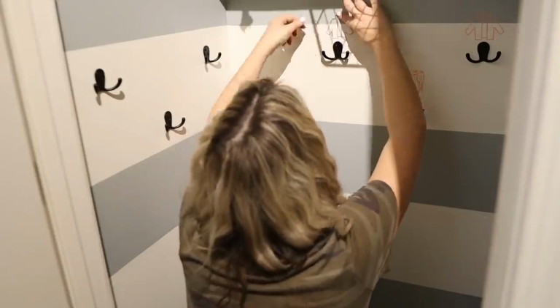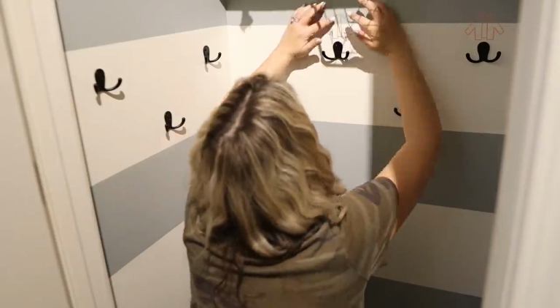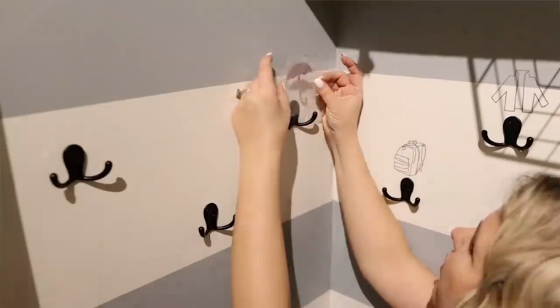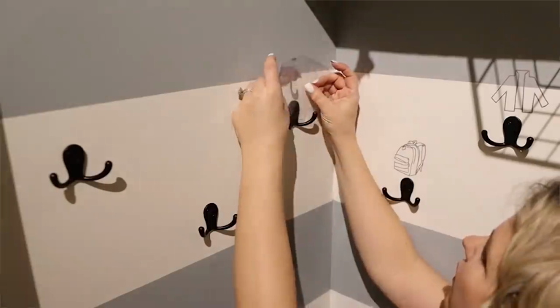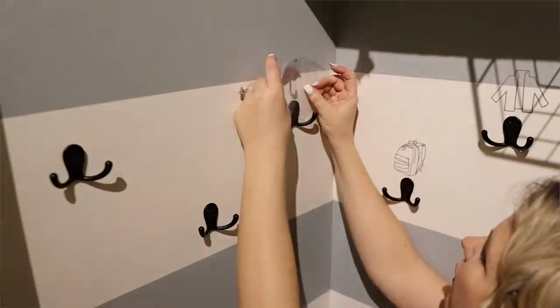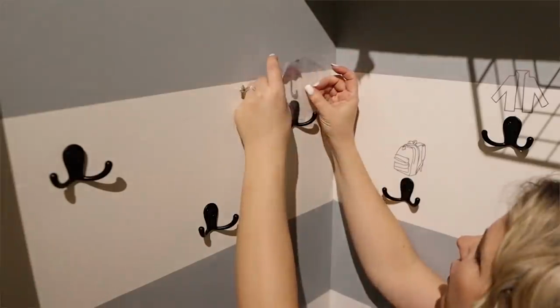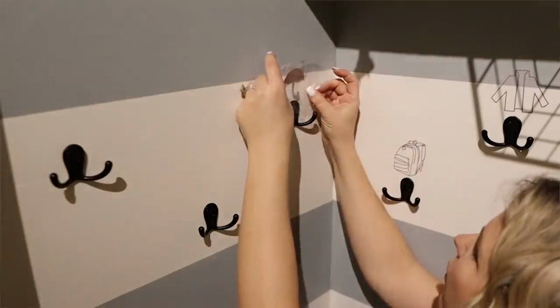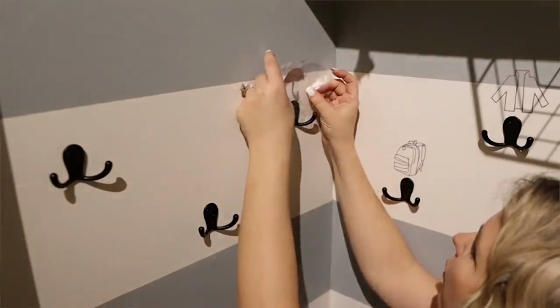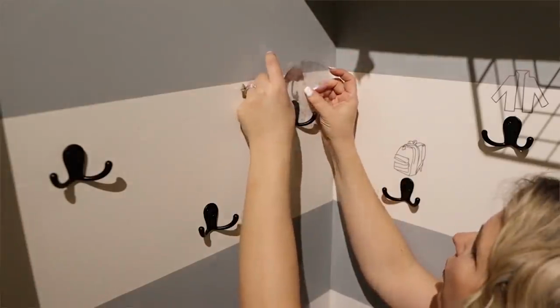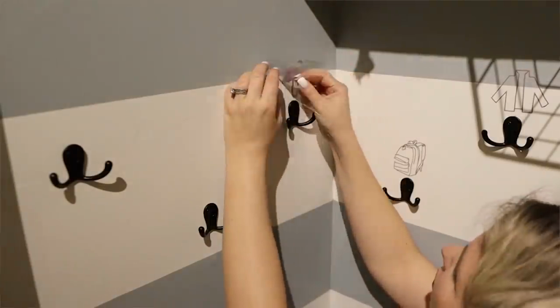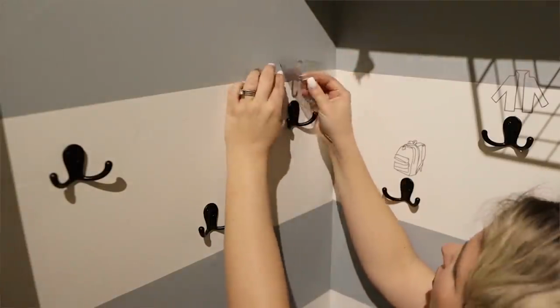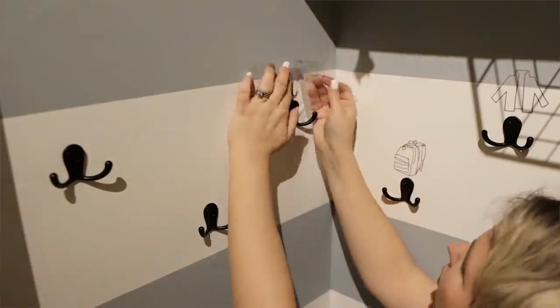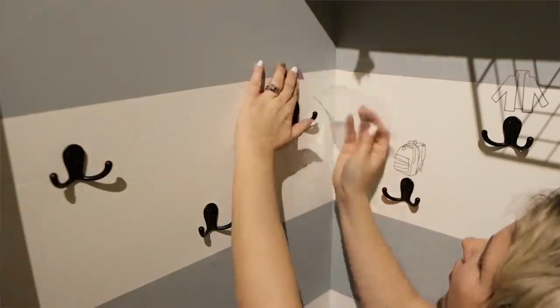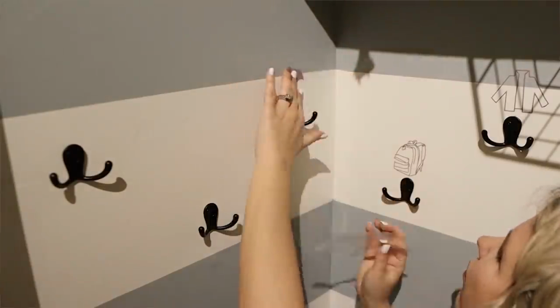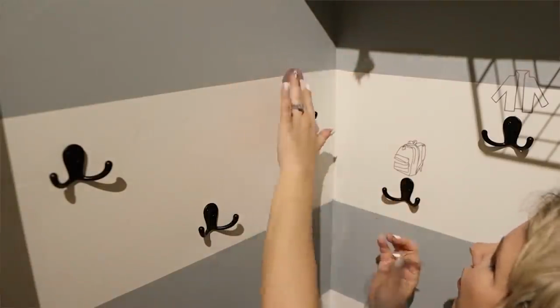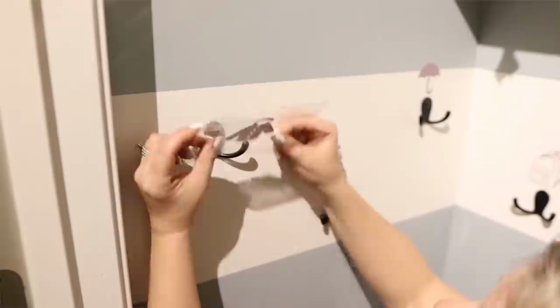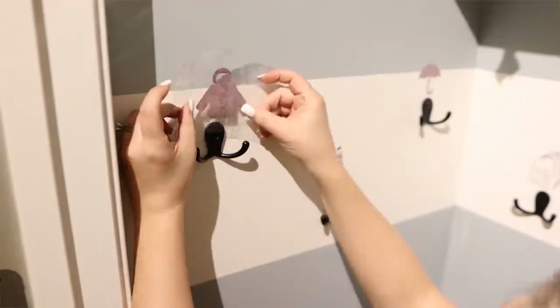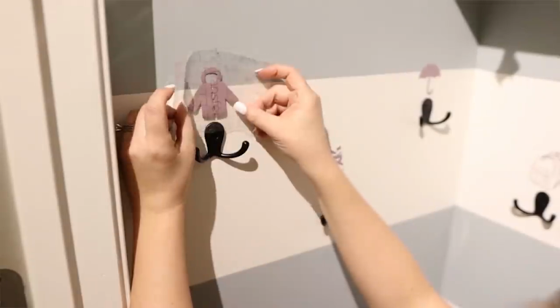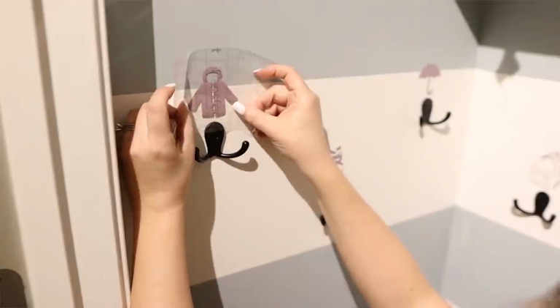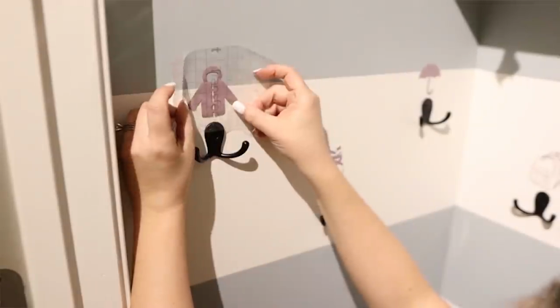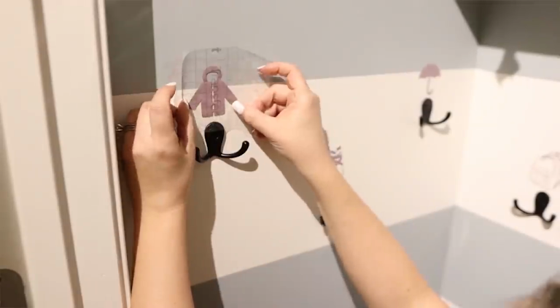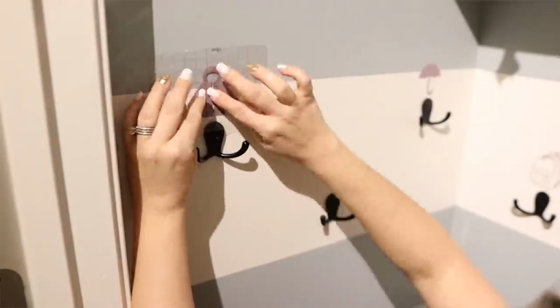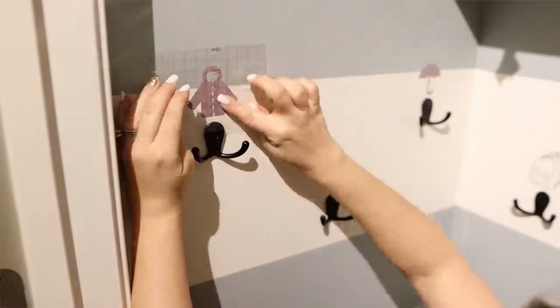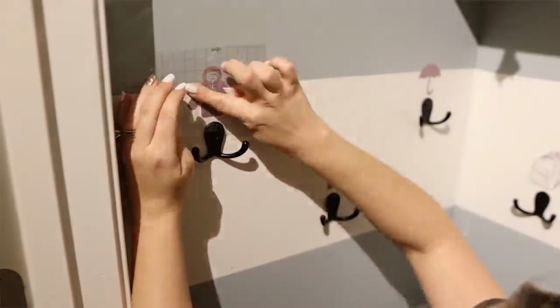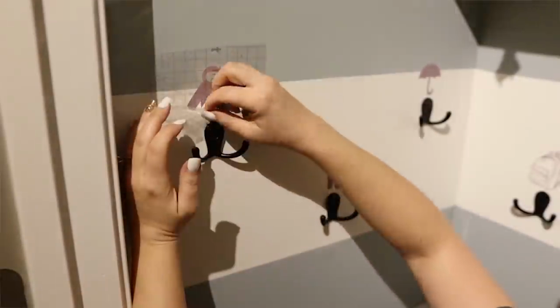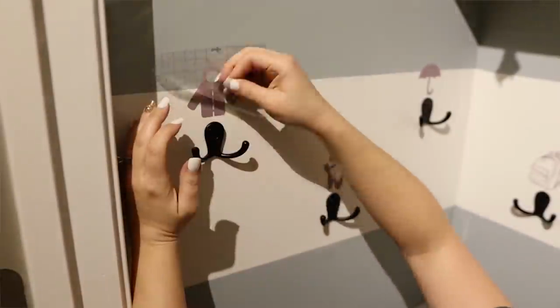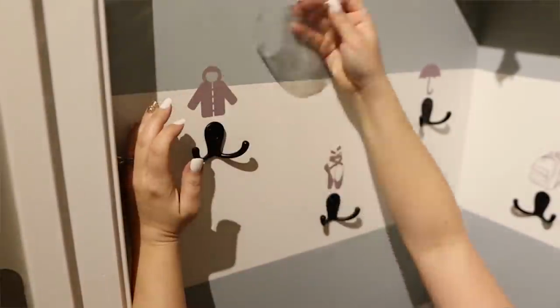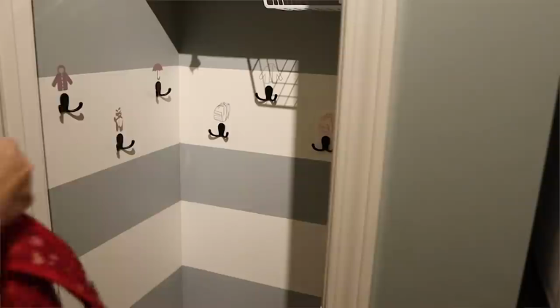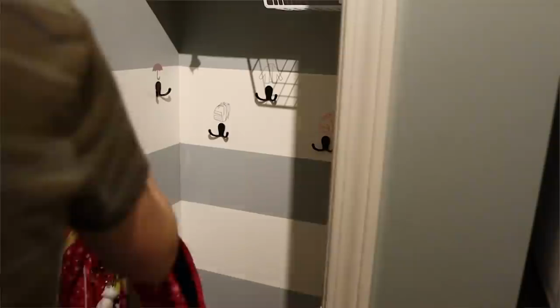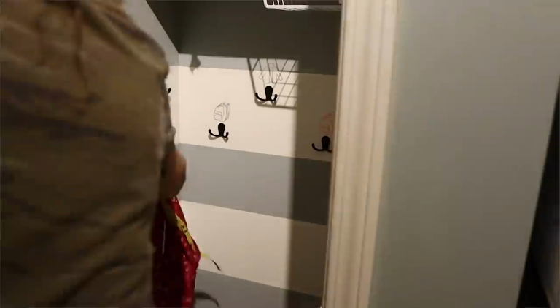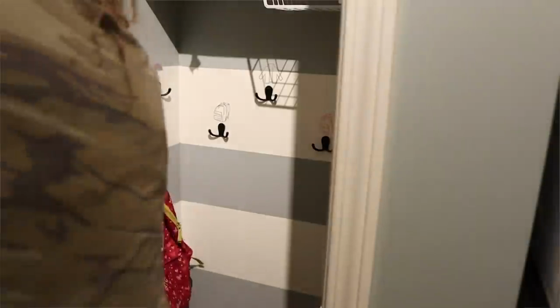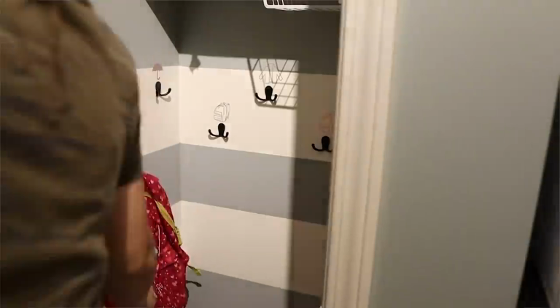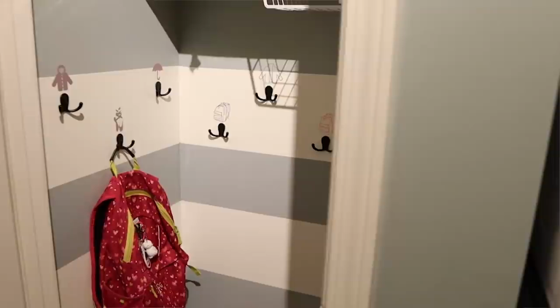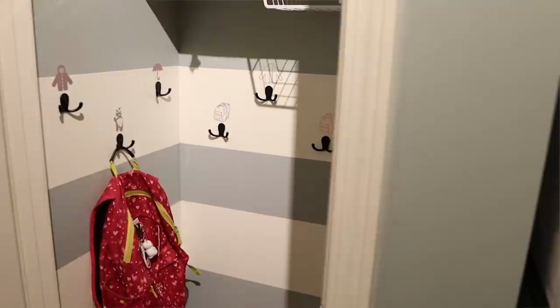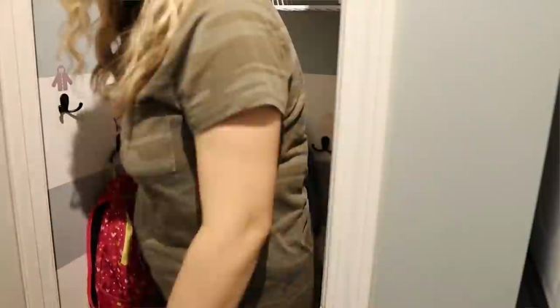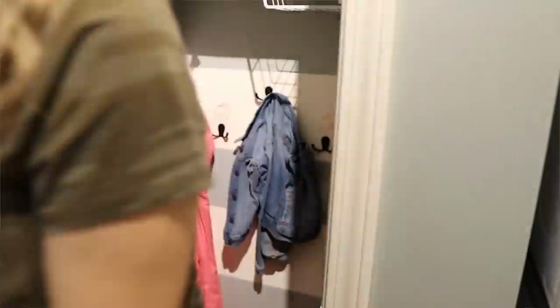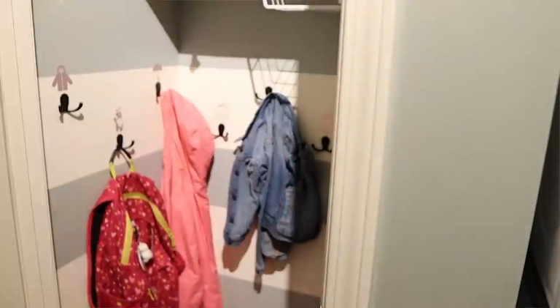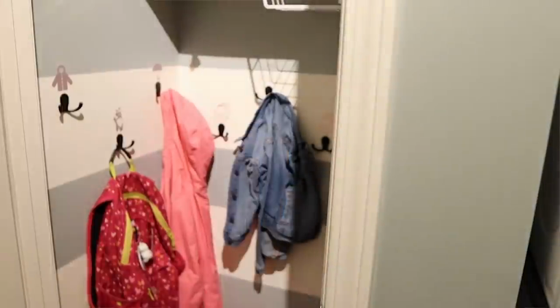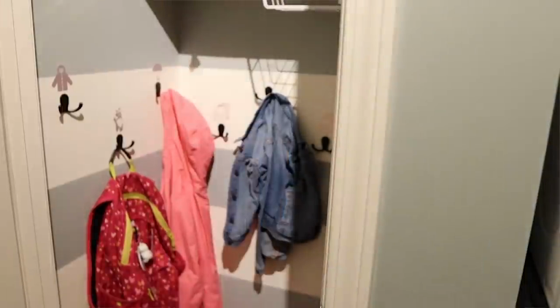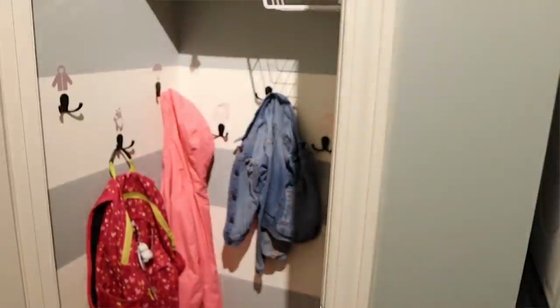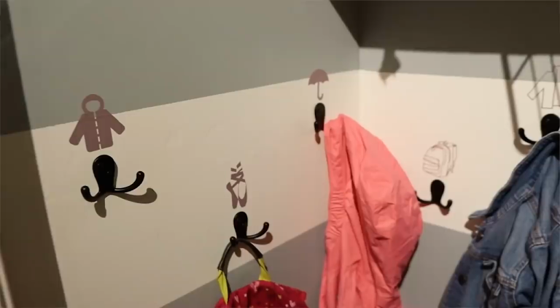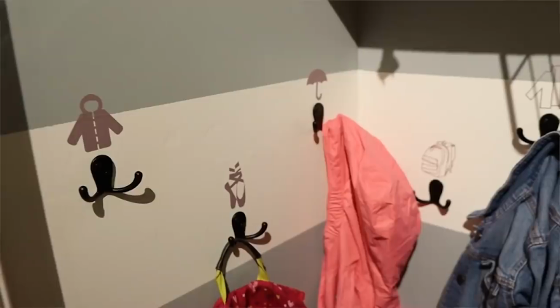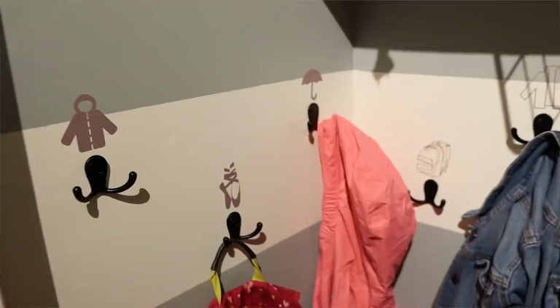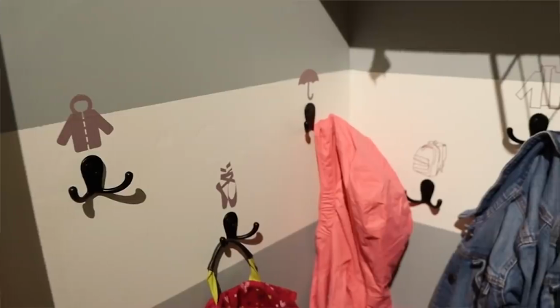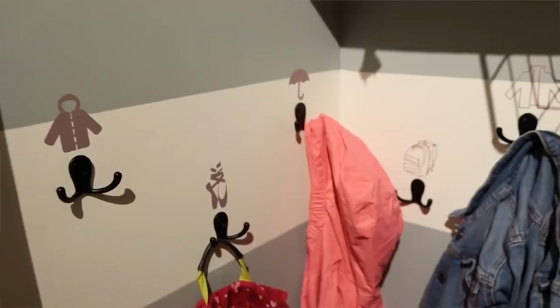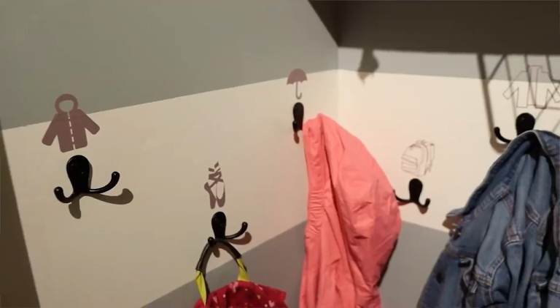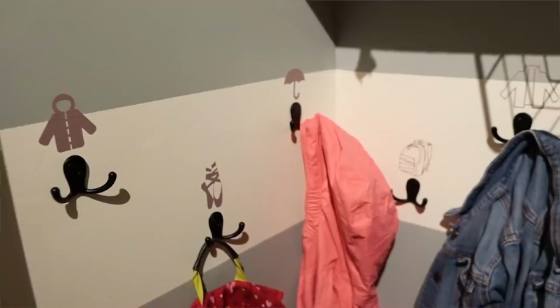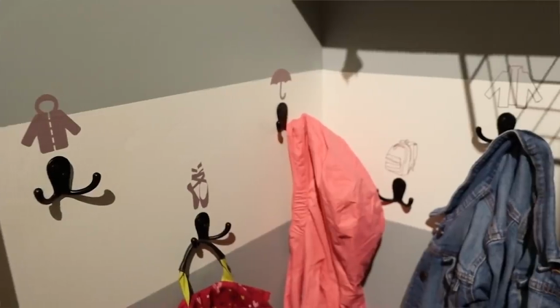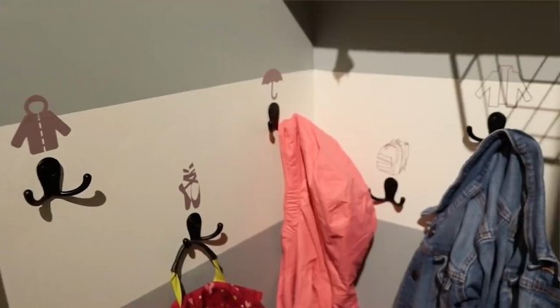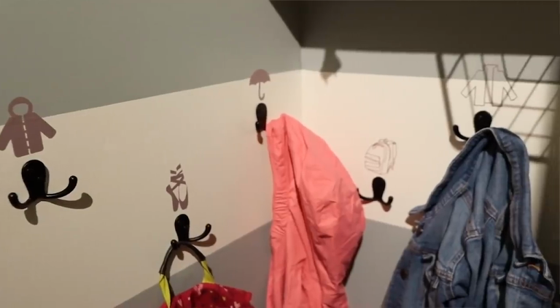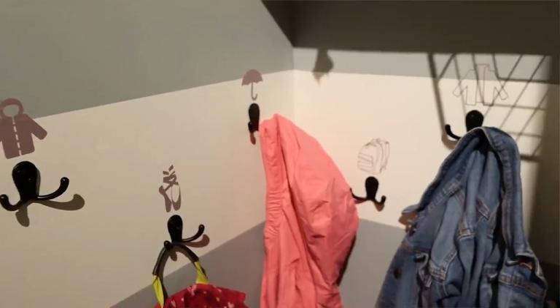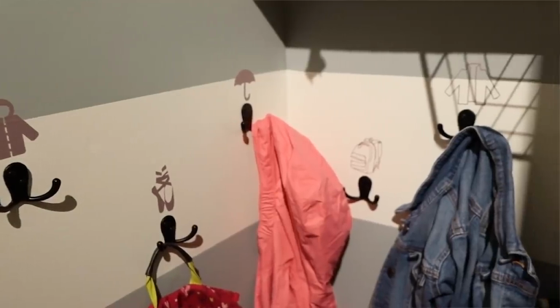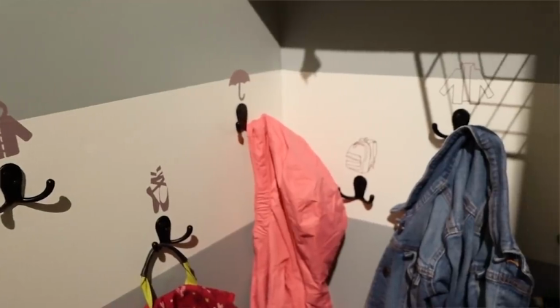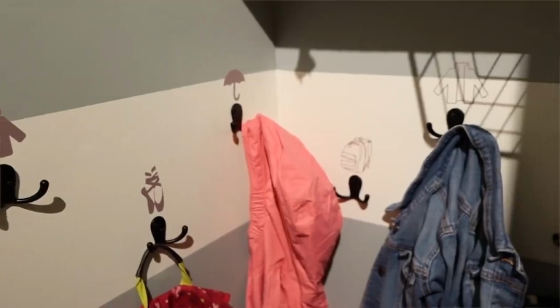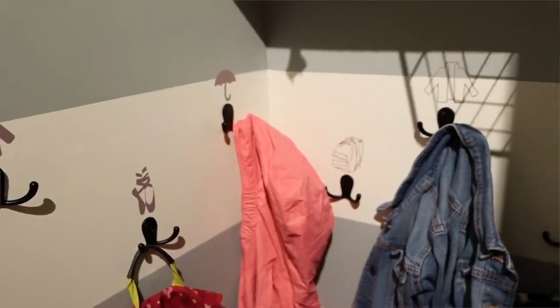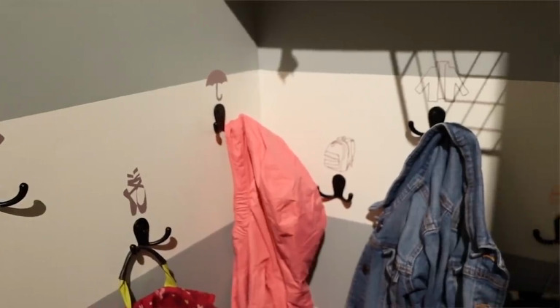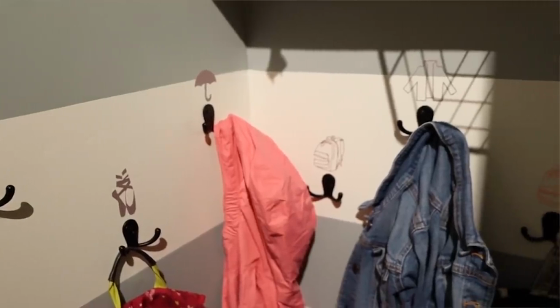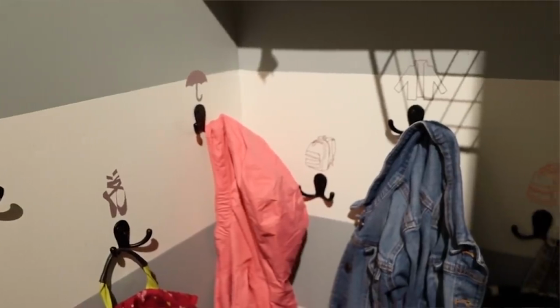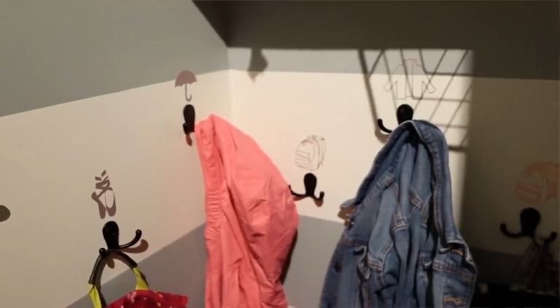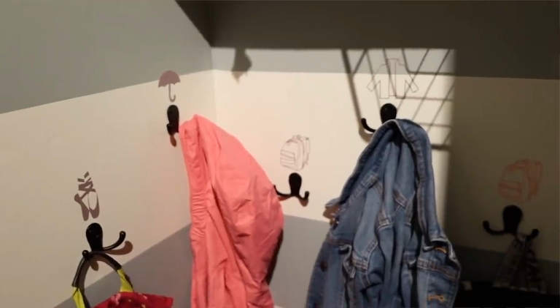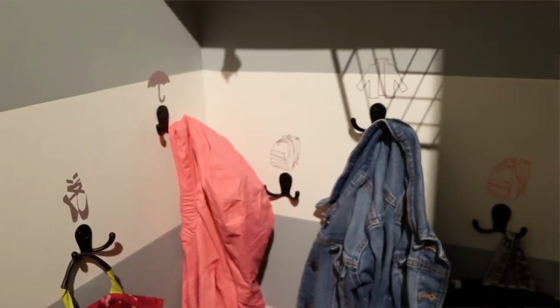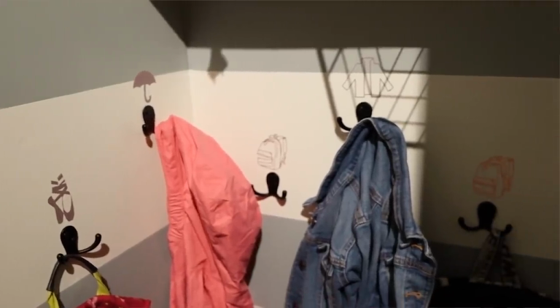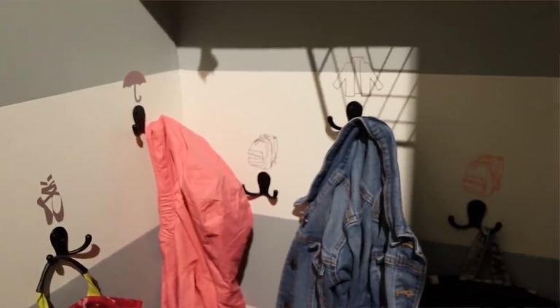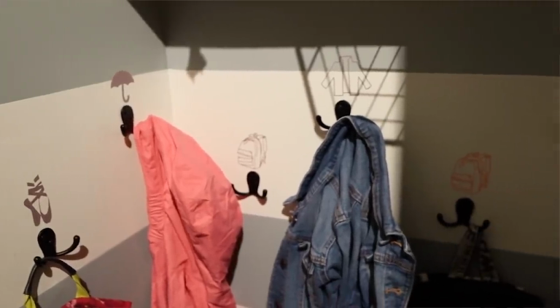In the end, the girls love the way this turned out, and I'll have to report back to let you know if they actually keep it organized.